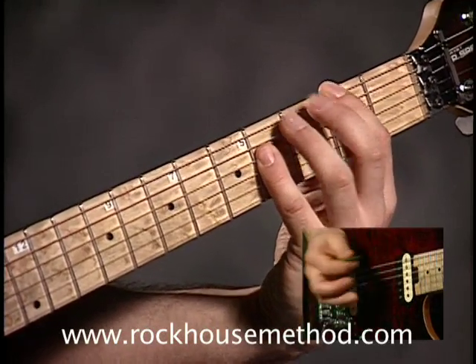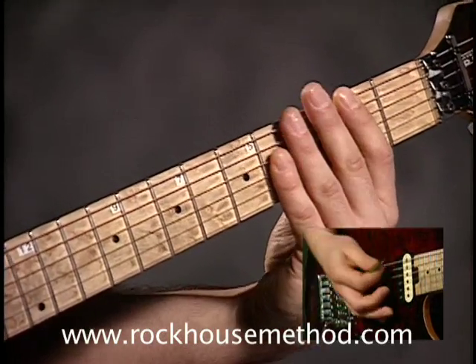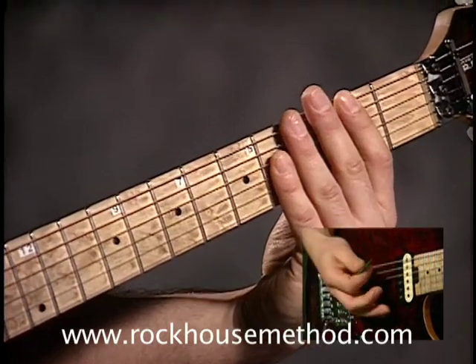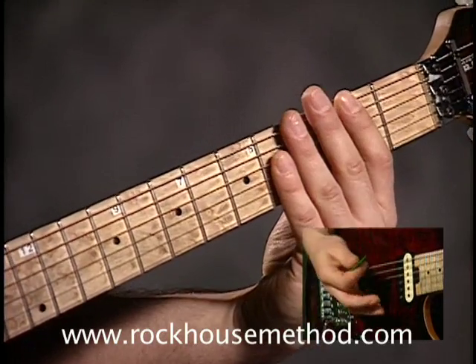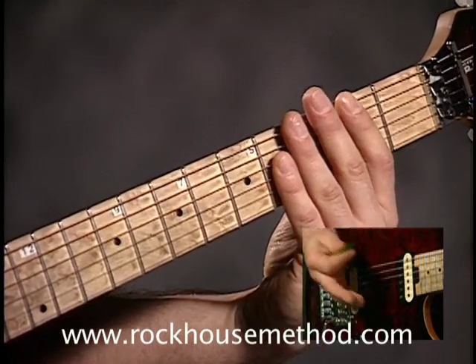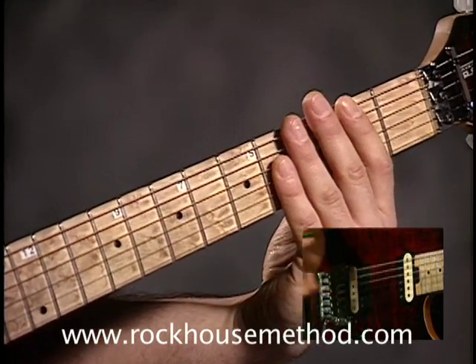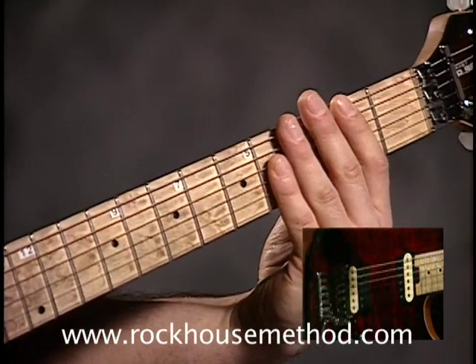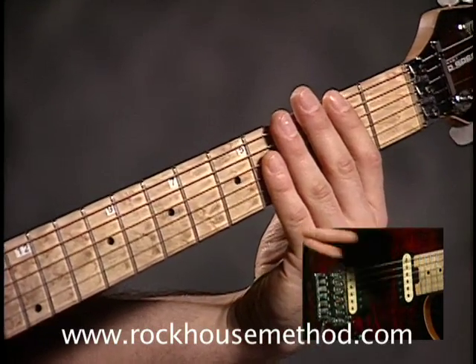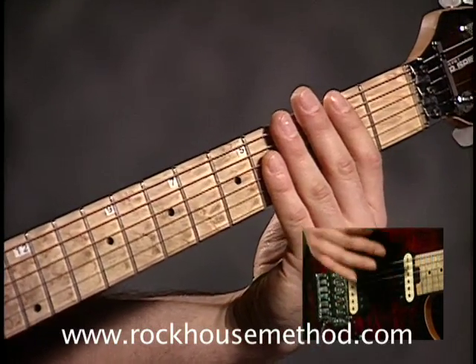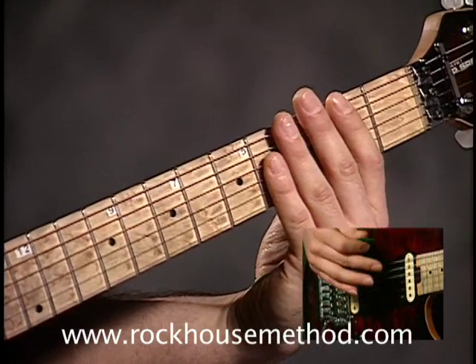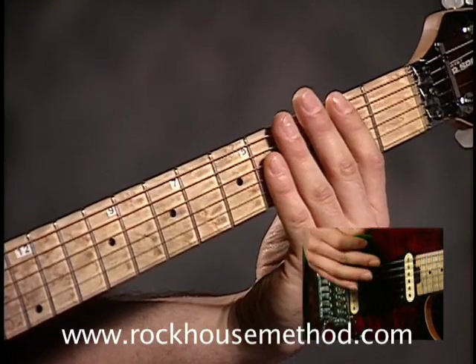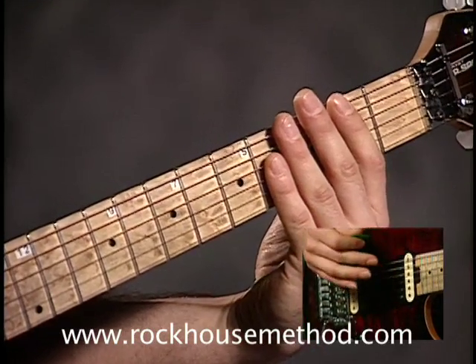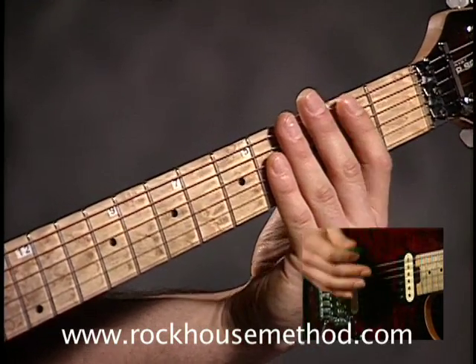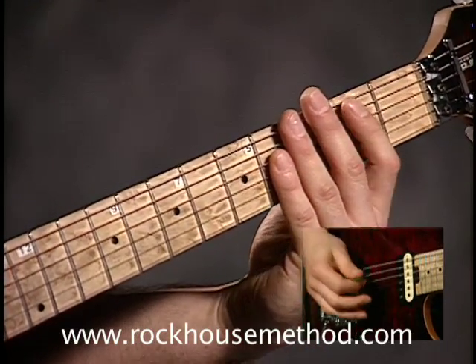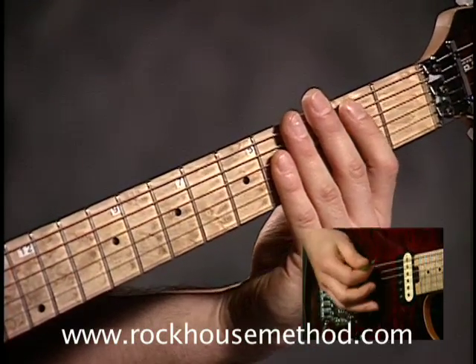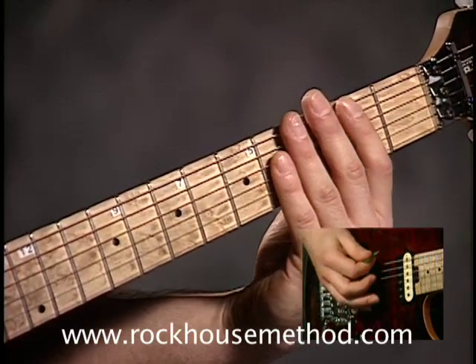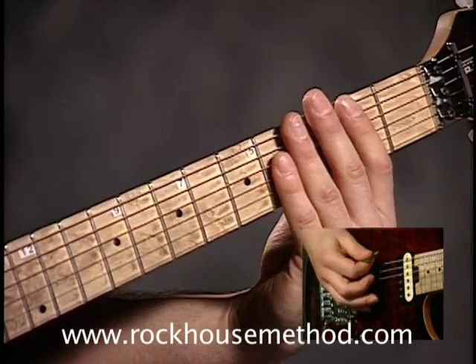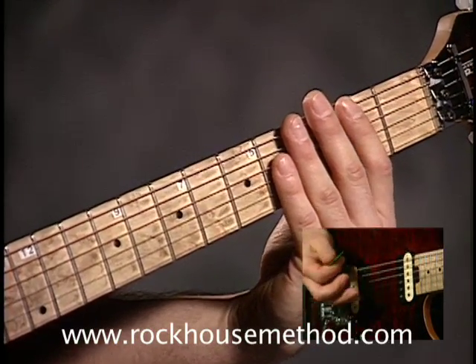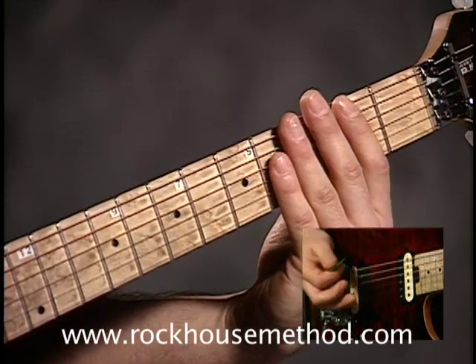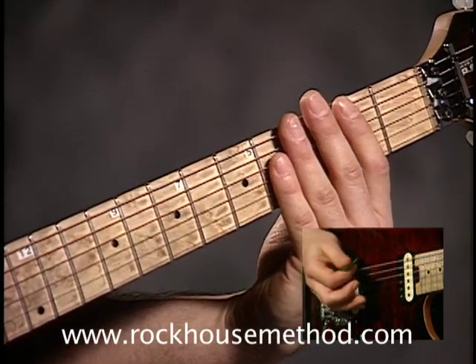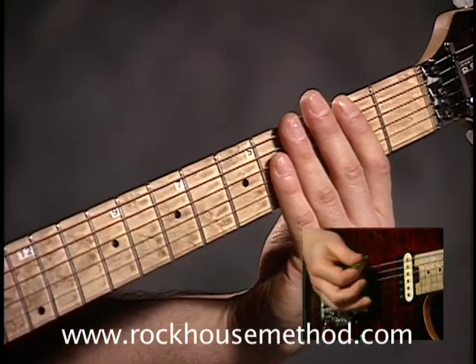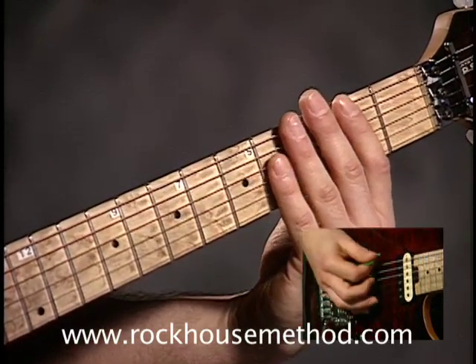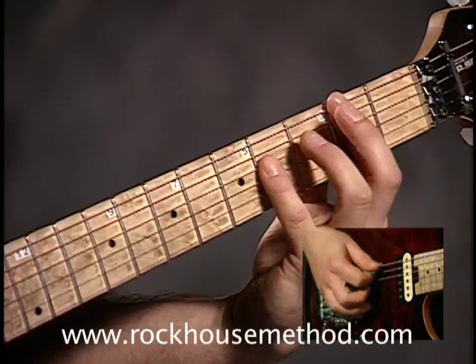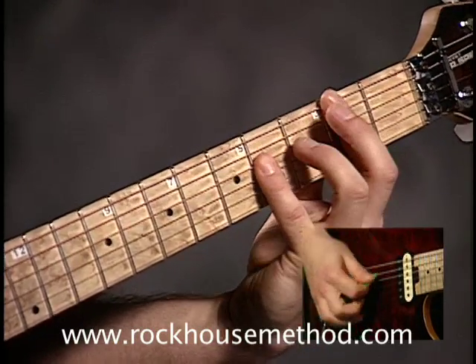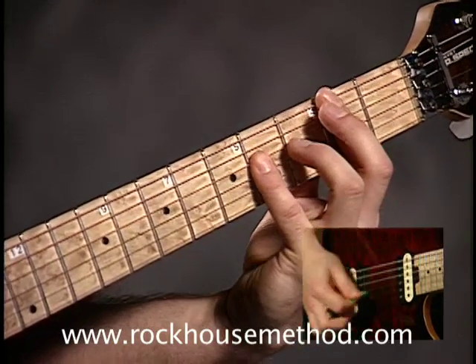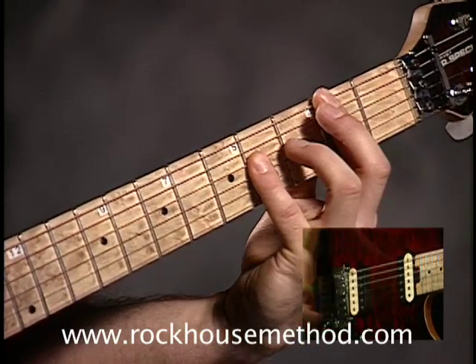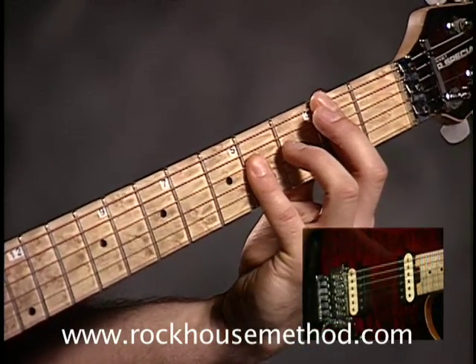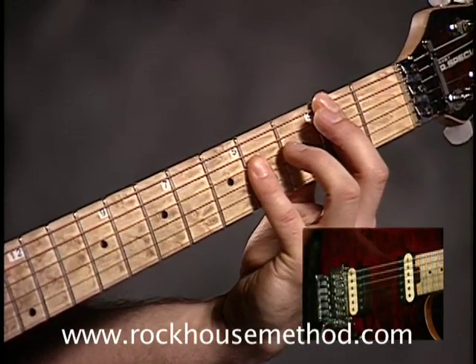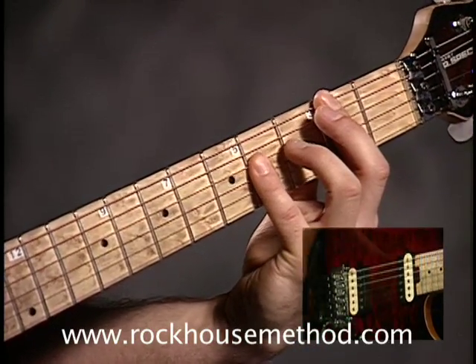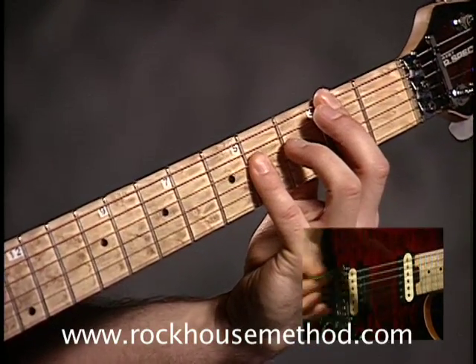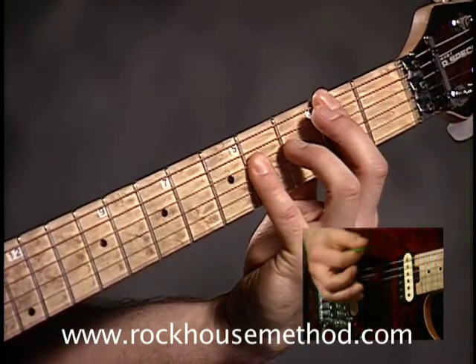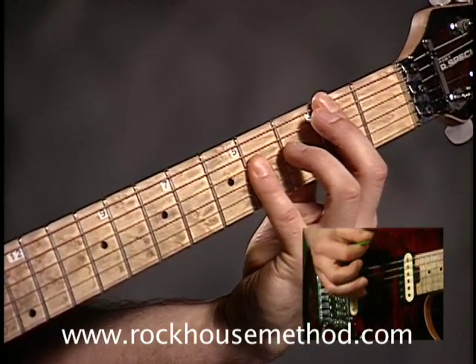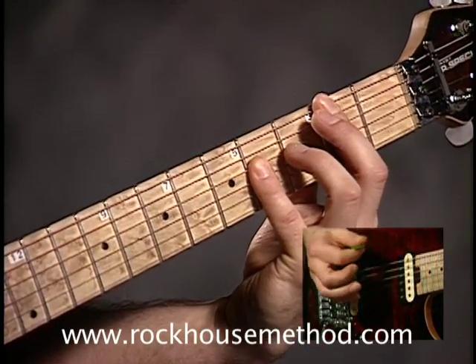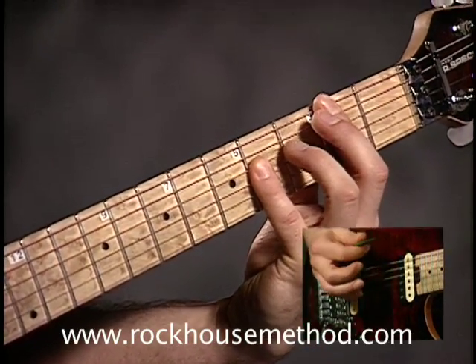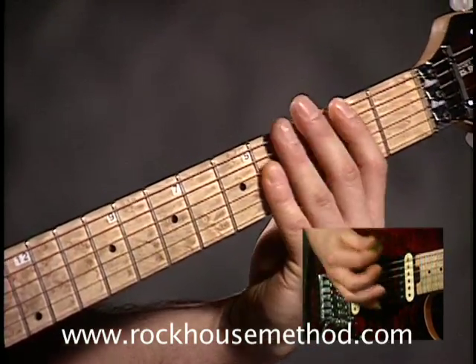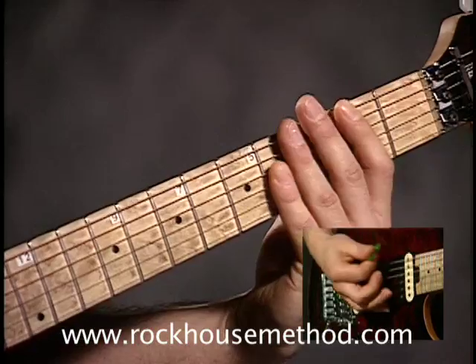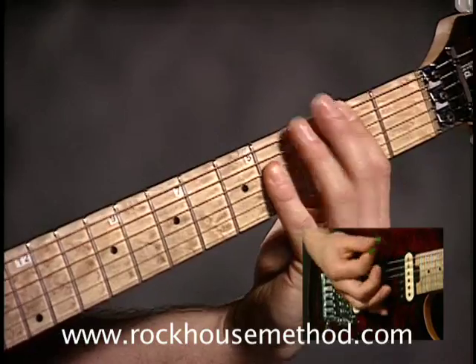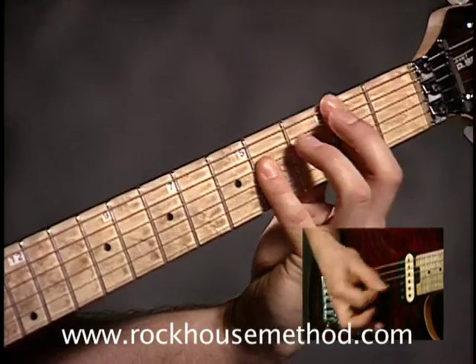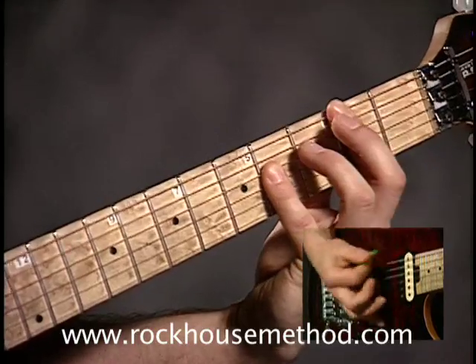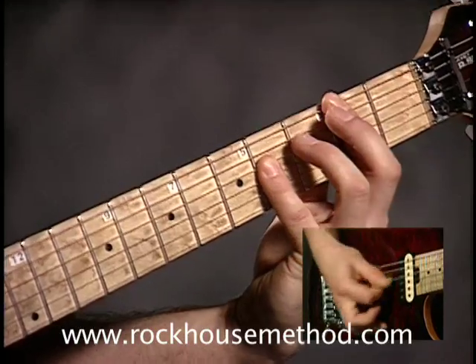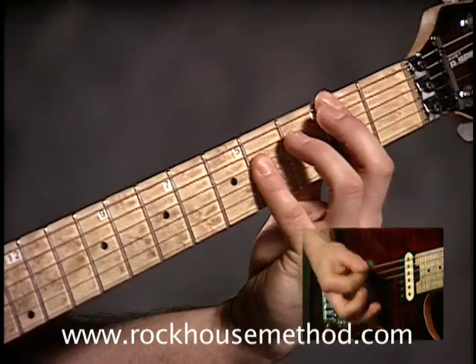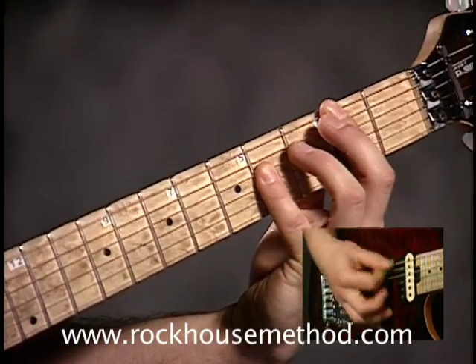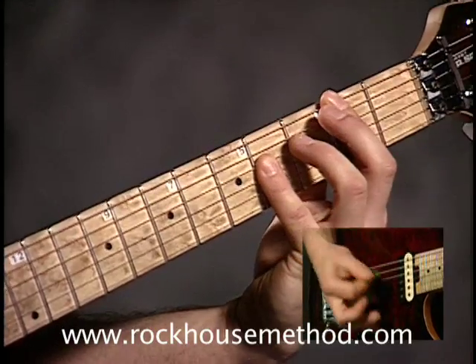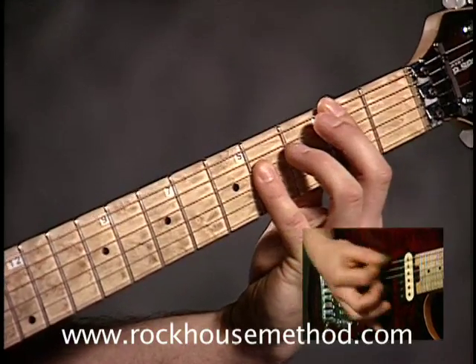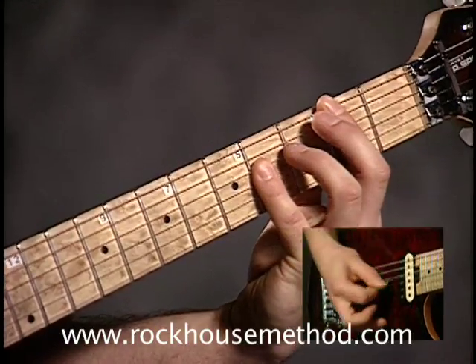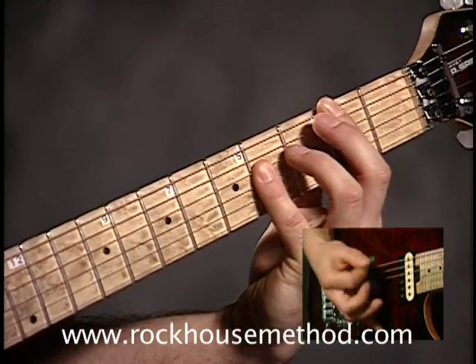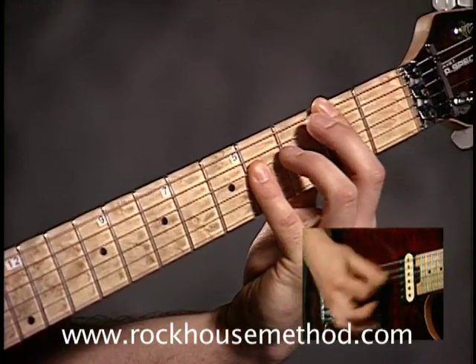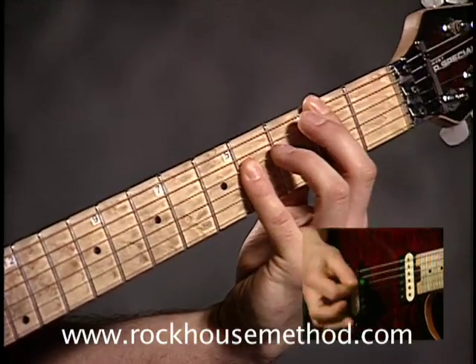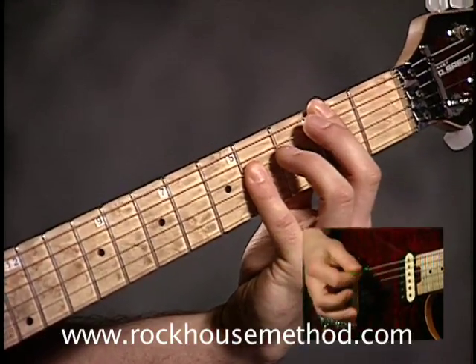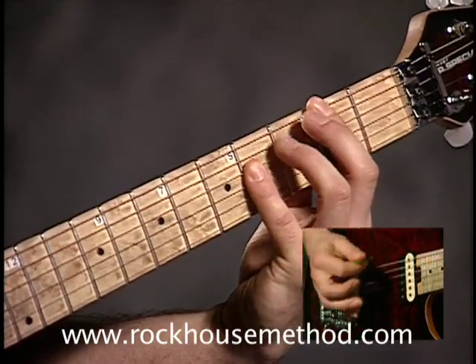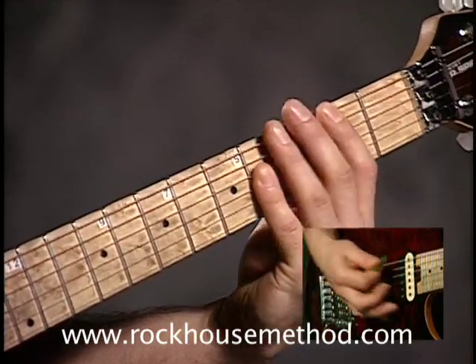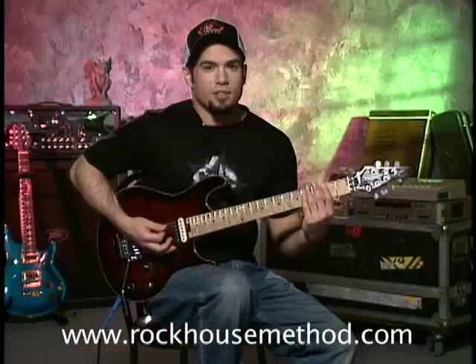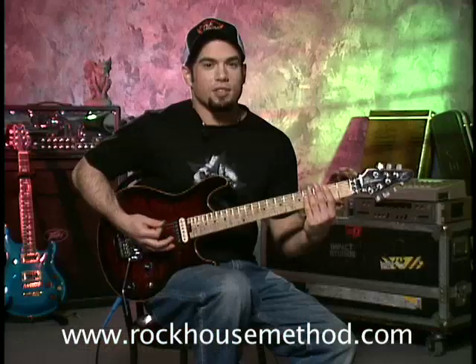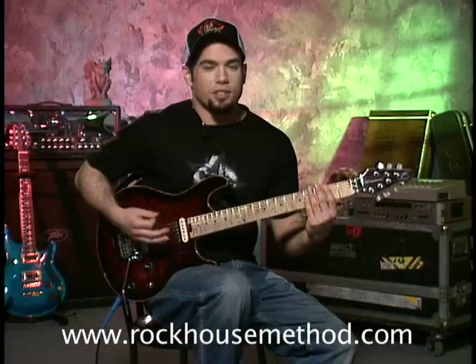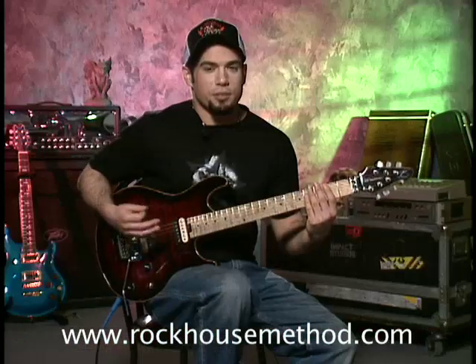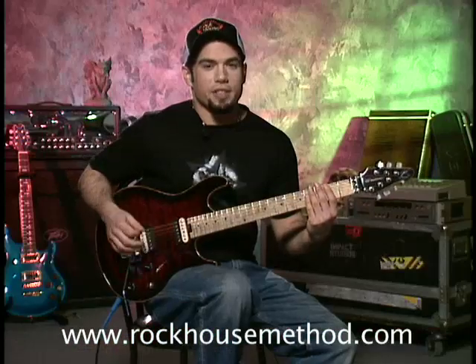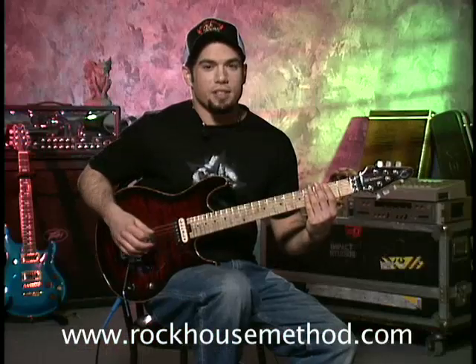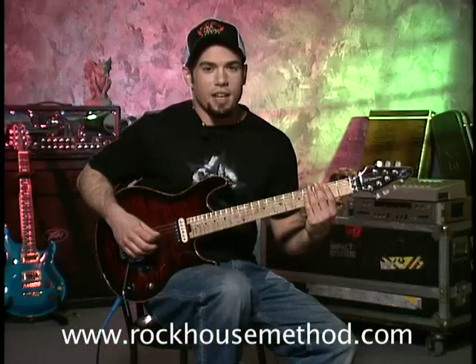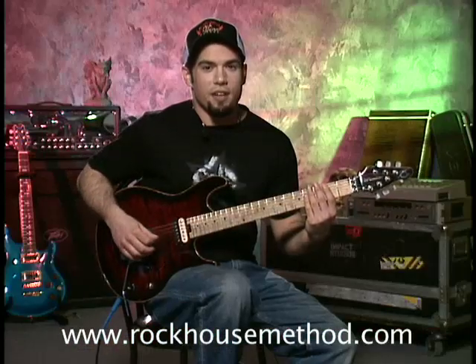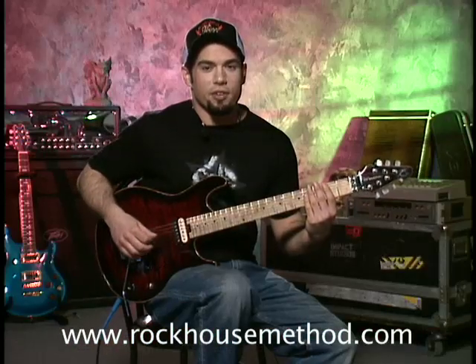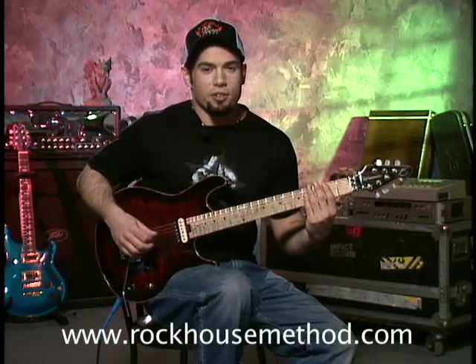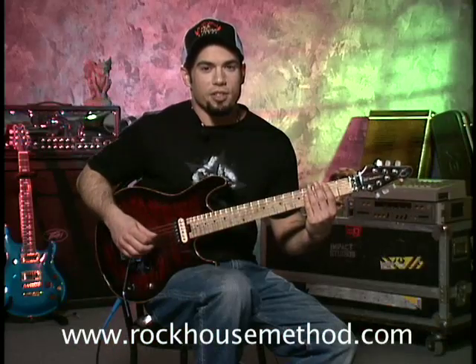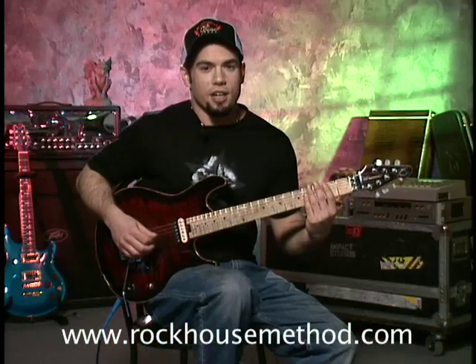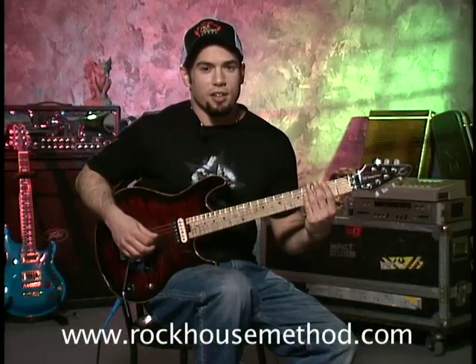And then with the B, it sounds like this. It just makes it a heavier sound.